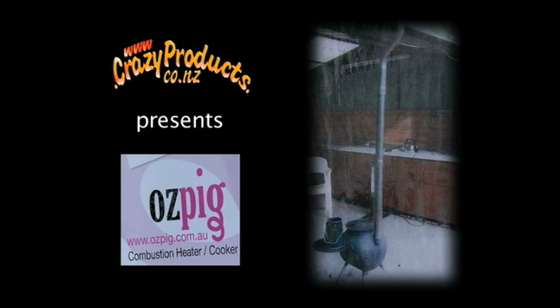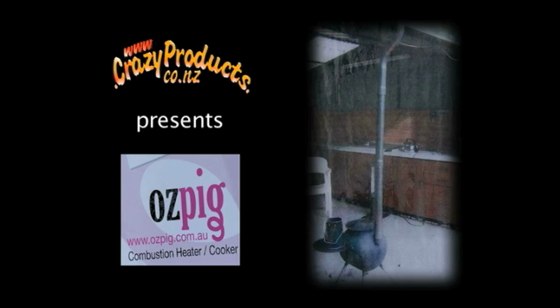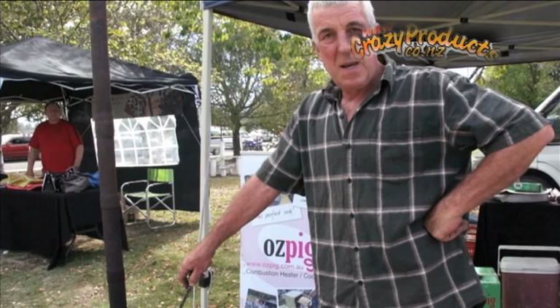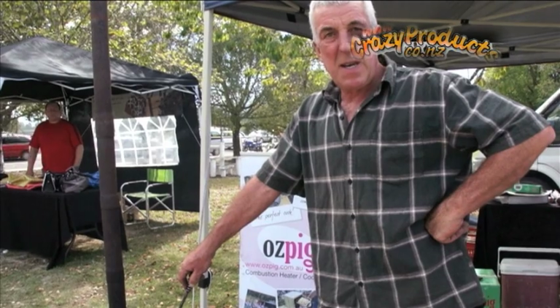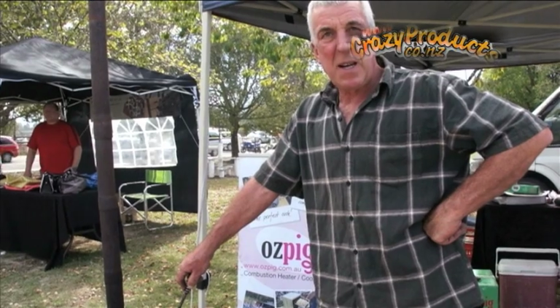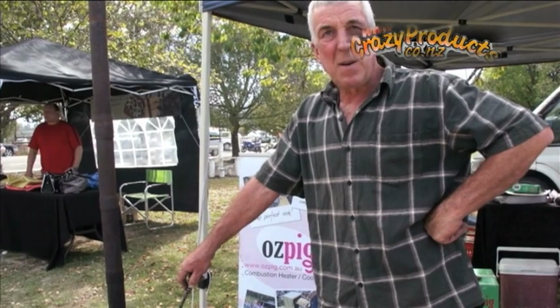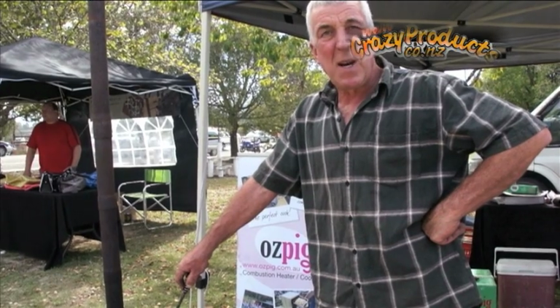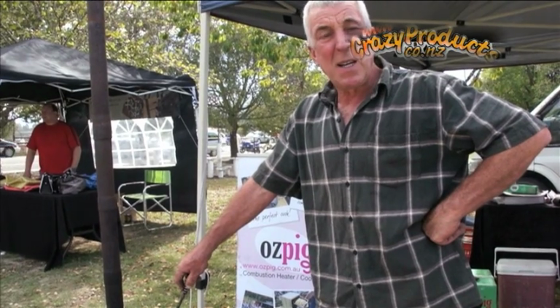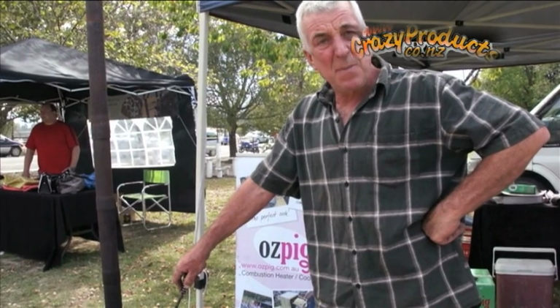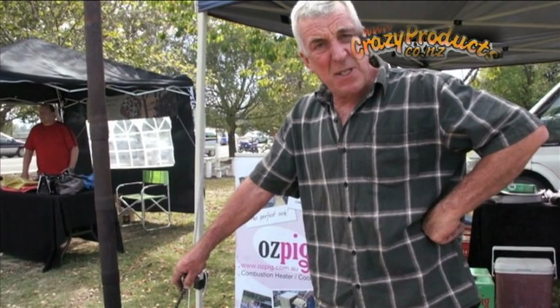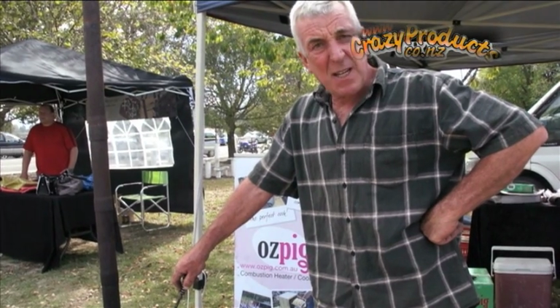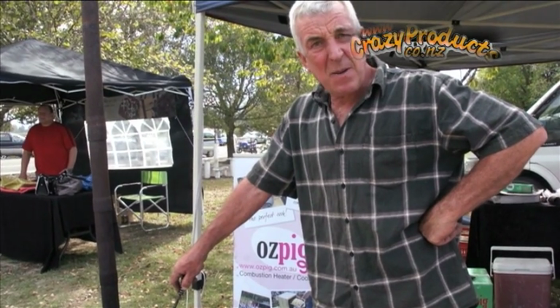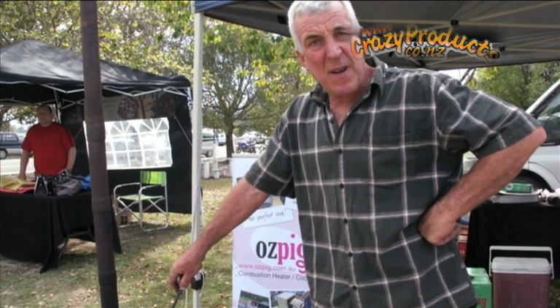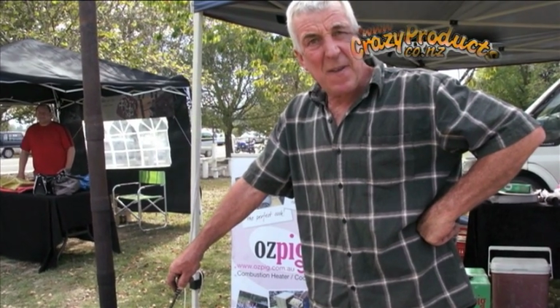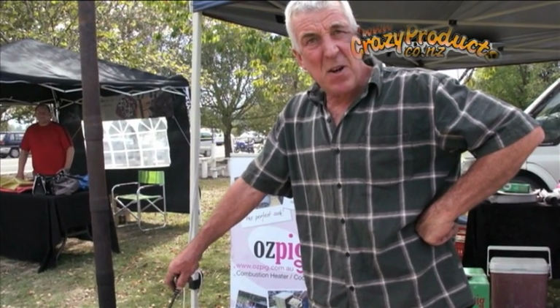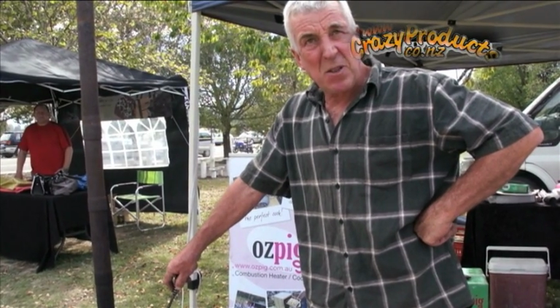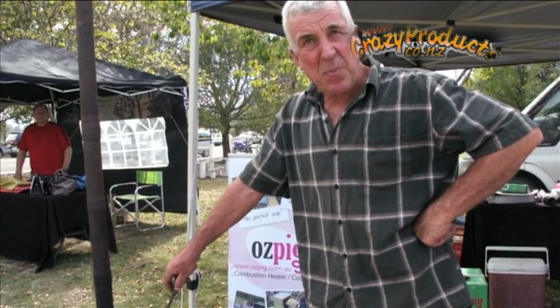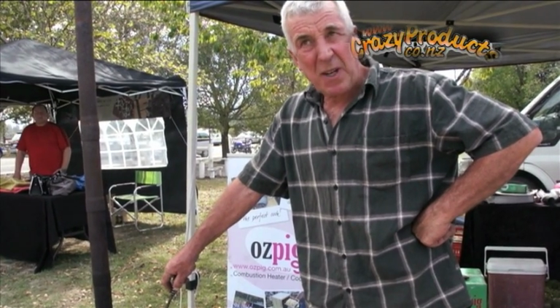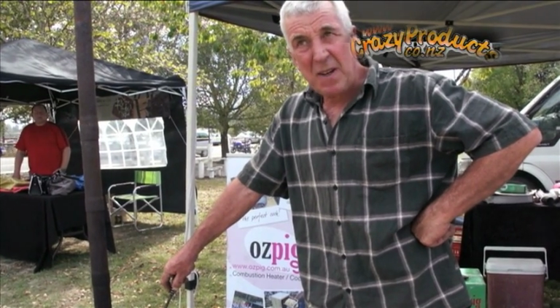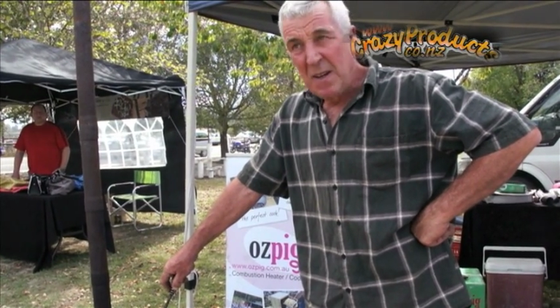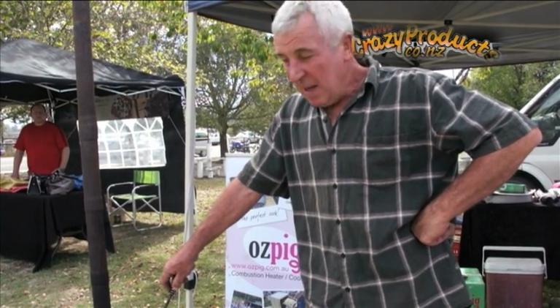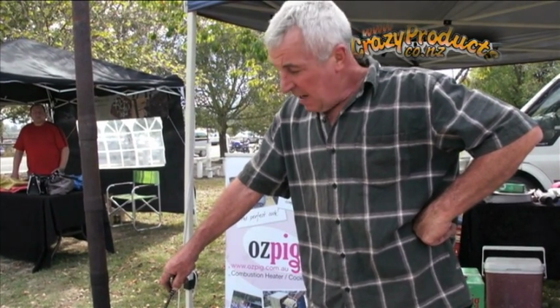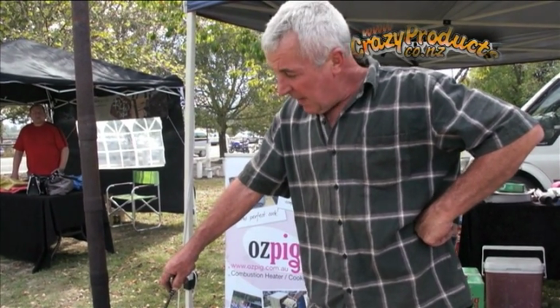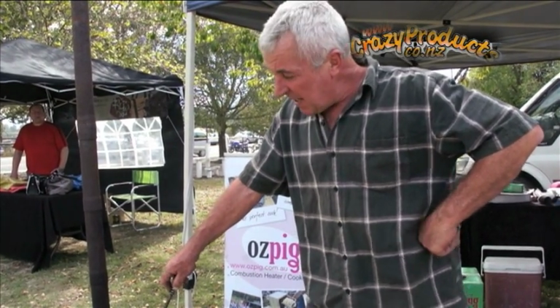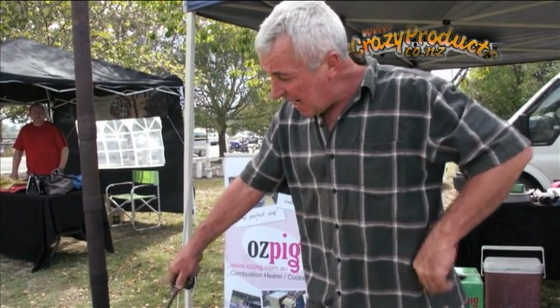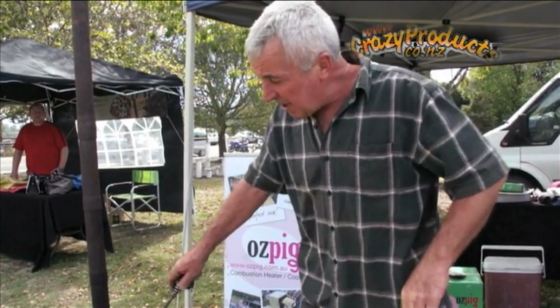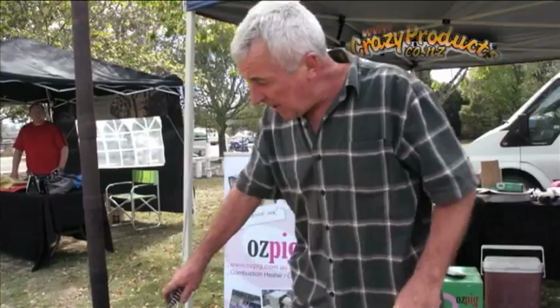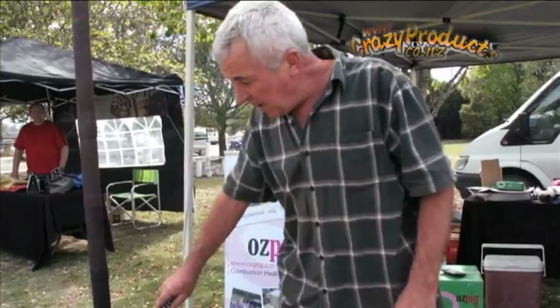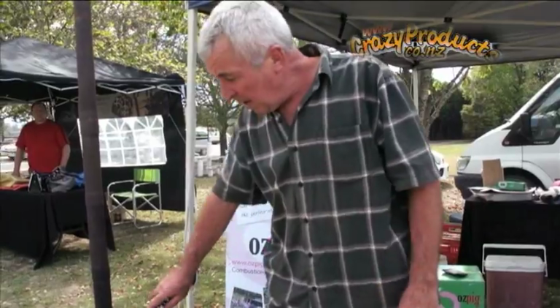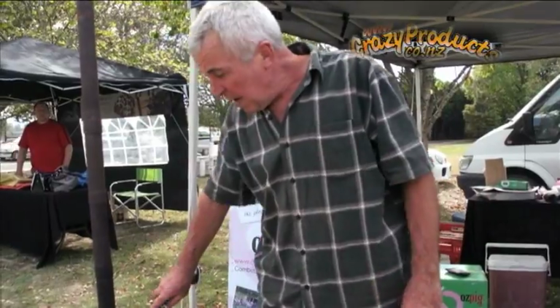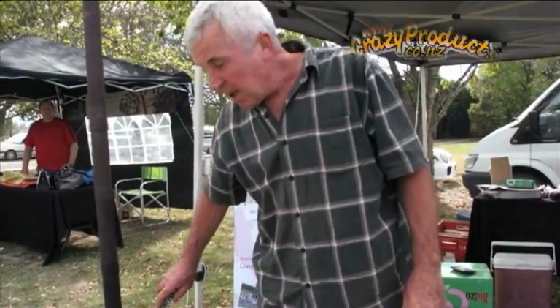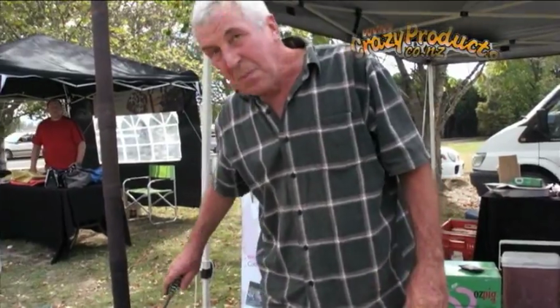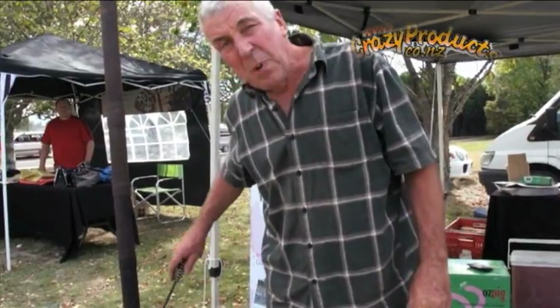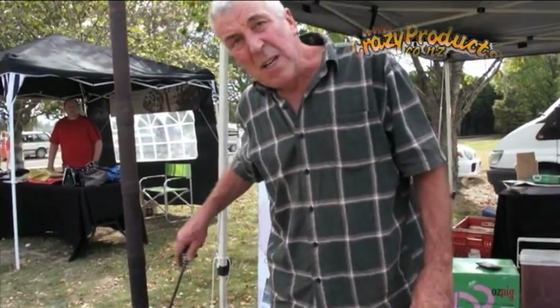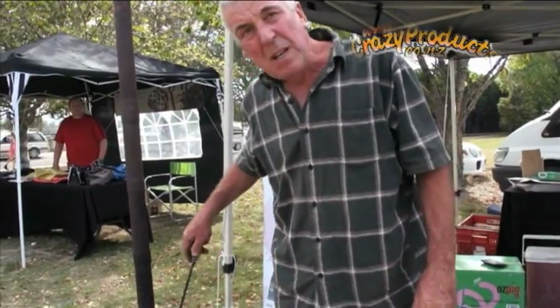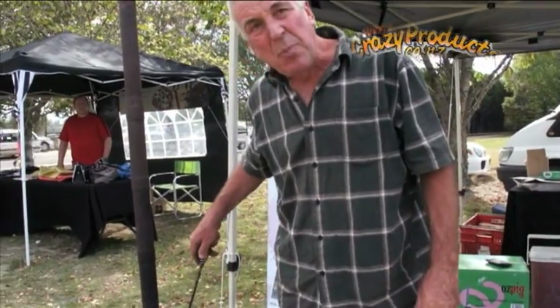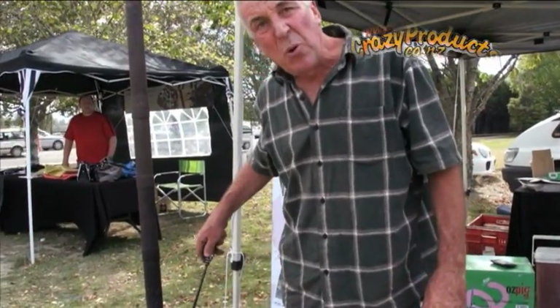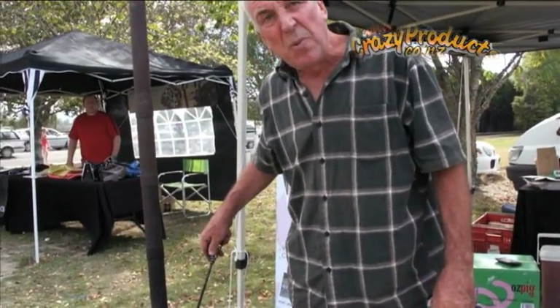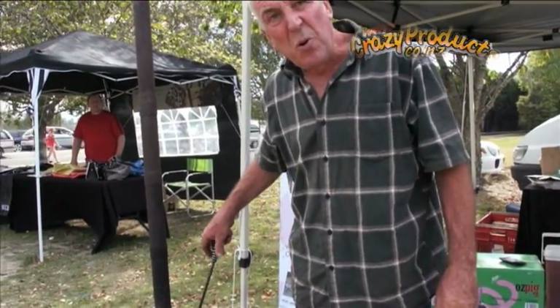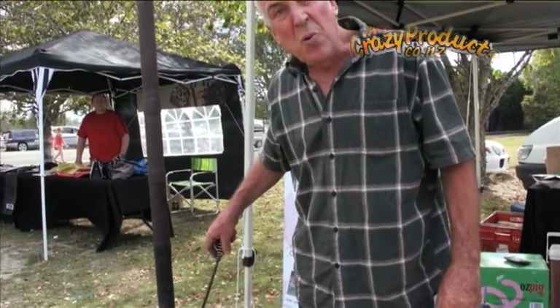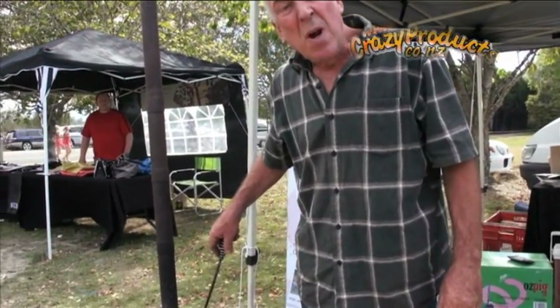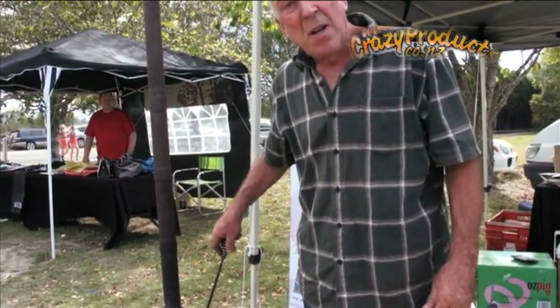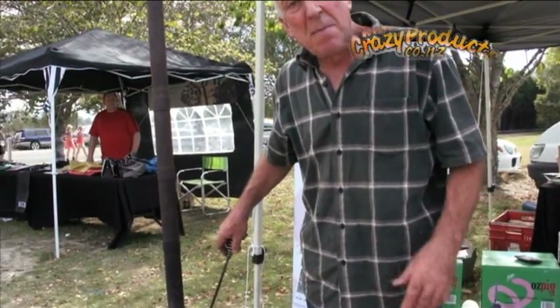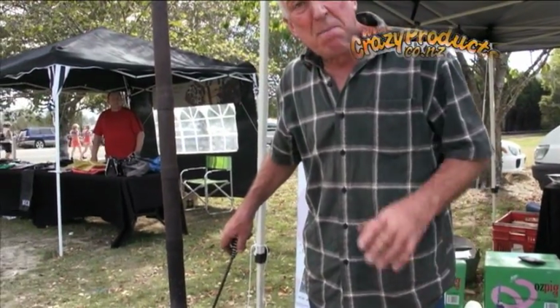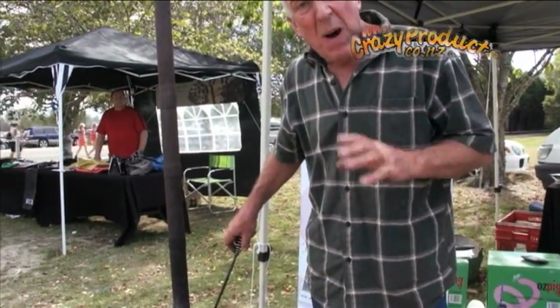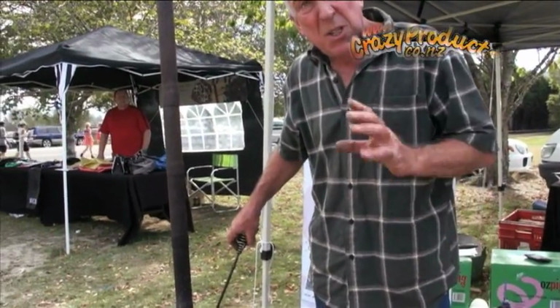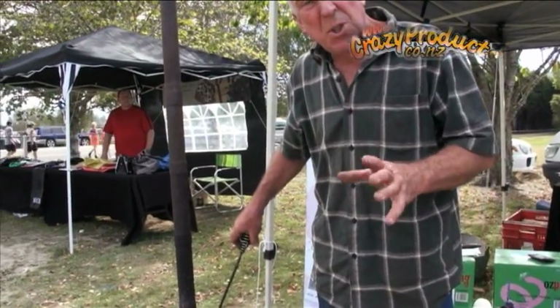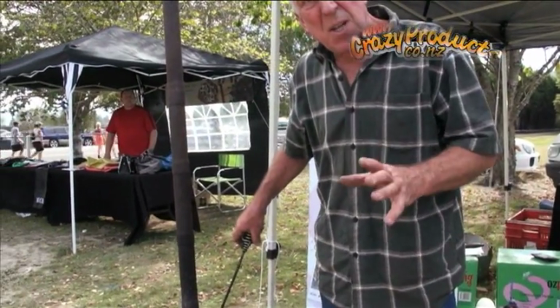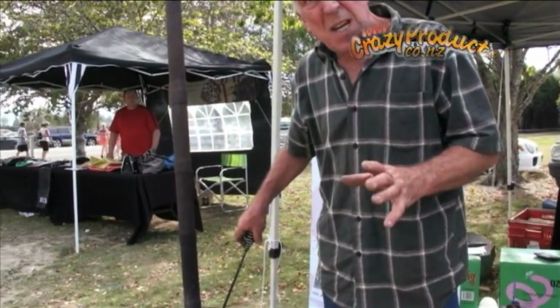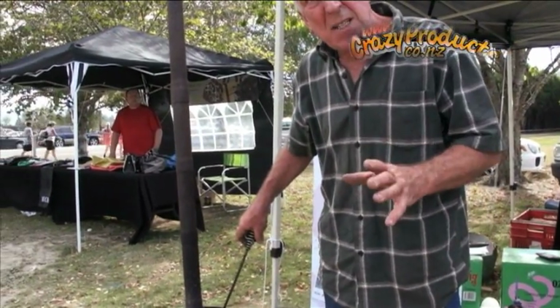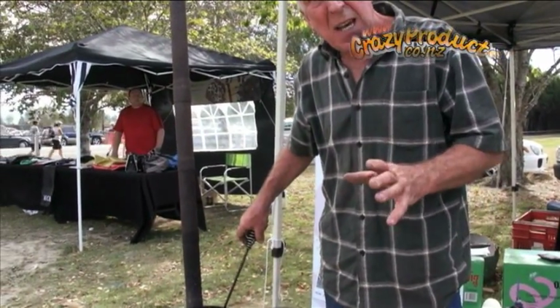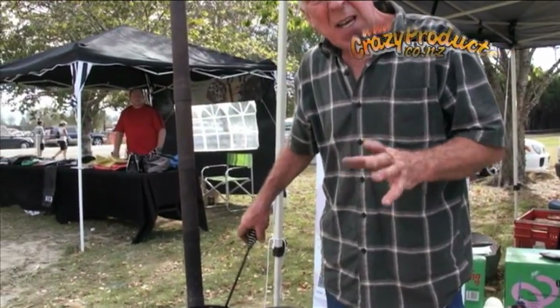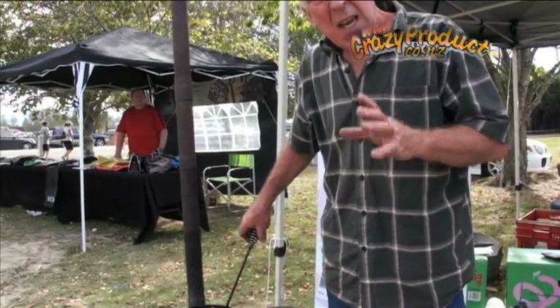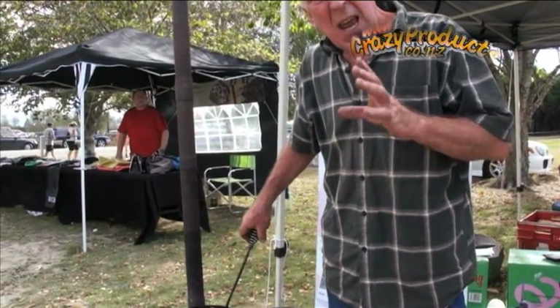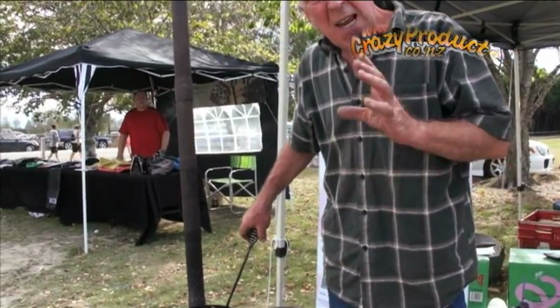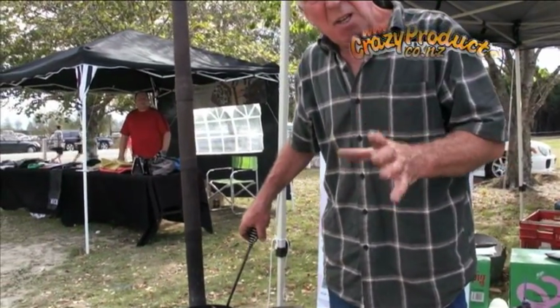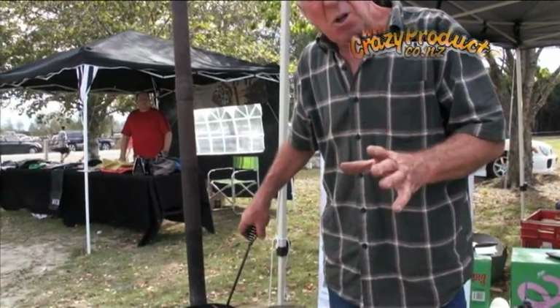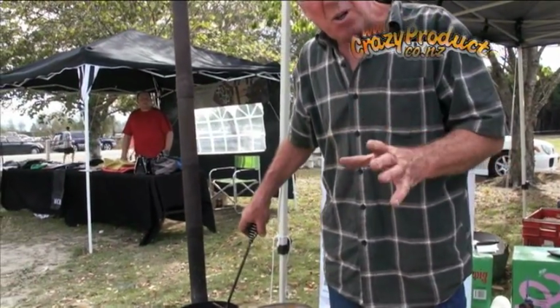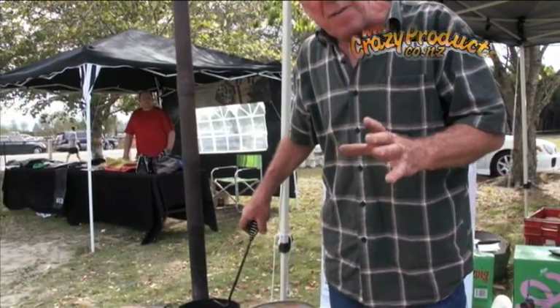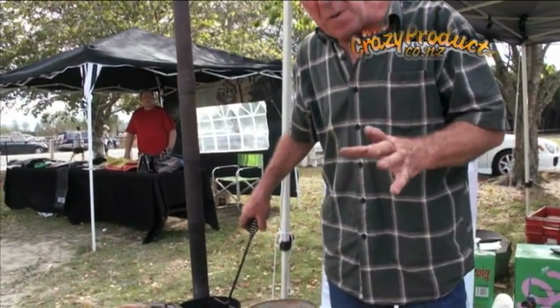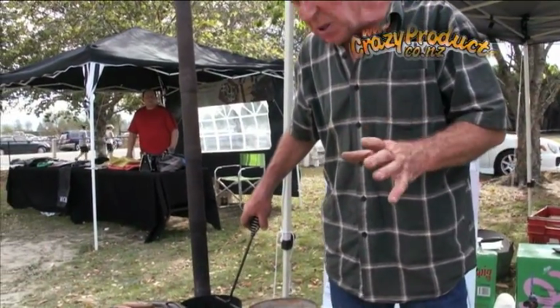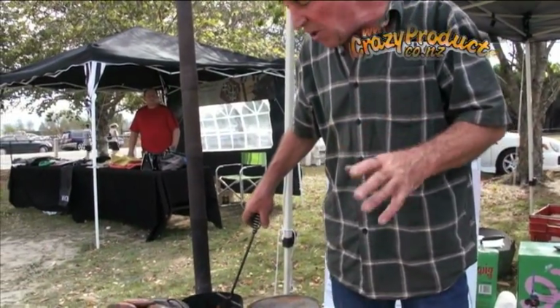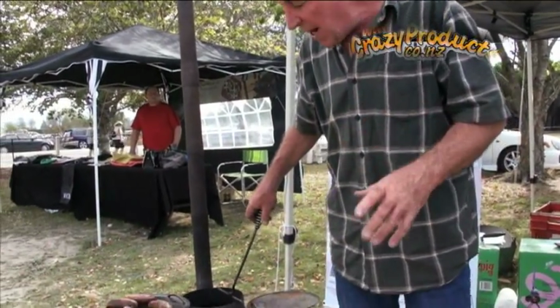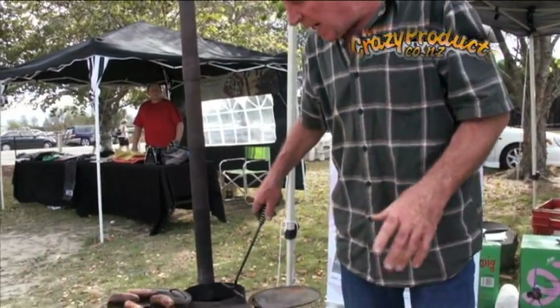How you going mate? Let me tell you about the Ozpig — a fantastic, completely portable combustion heater and cooker from Australia.